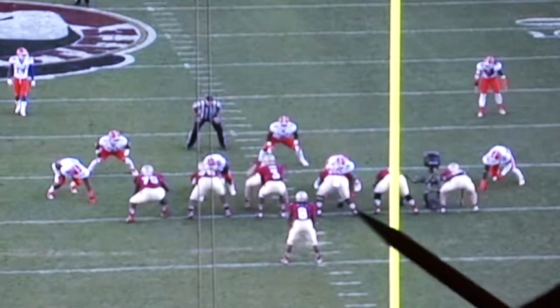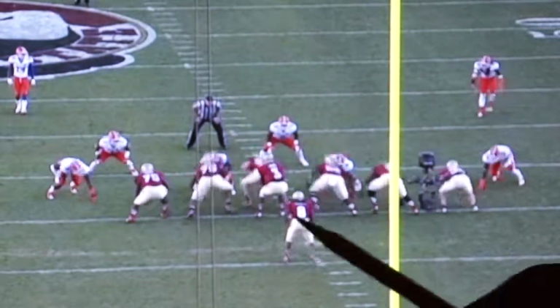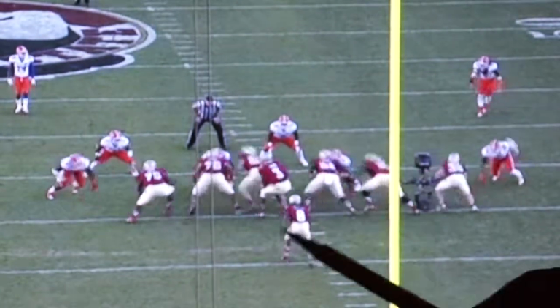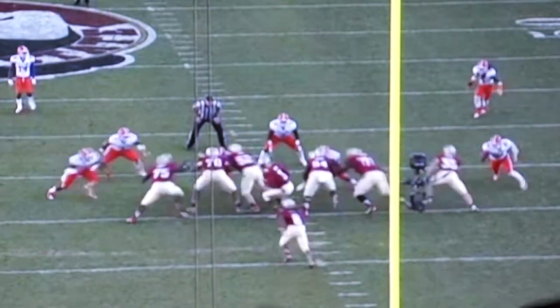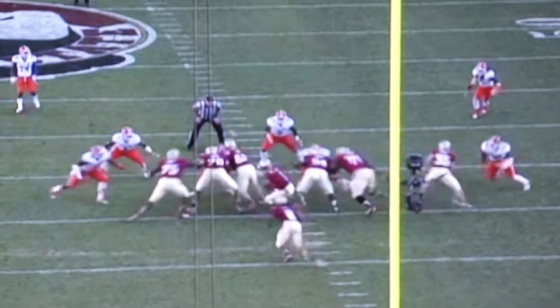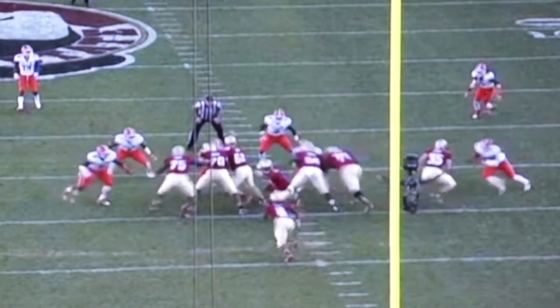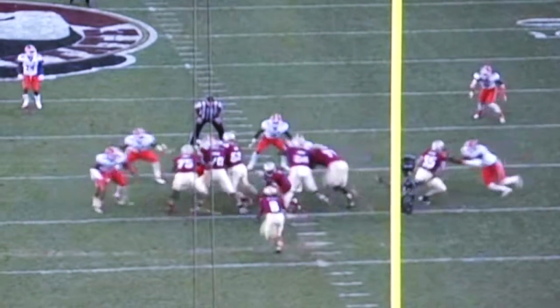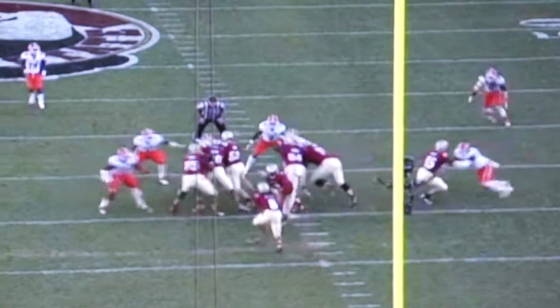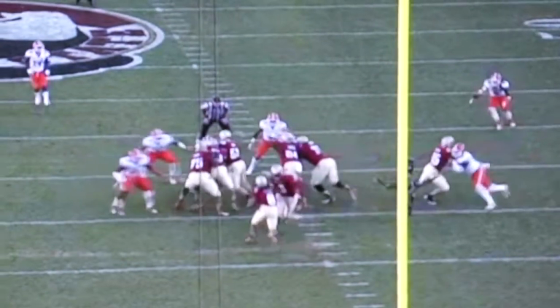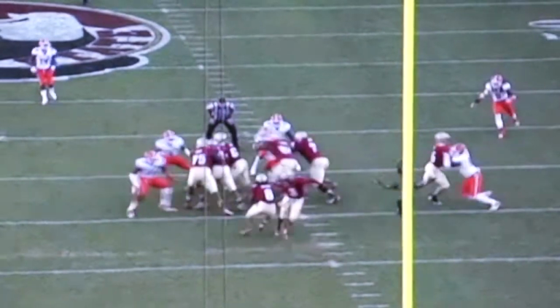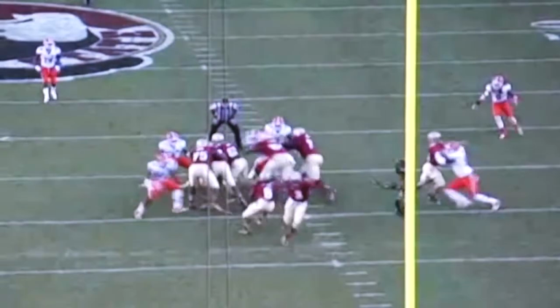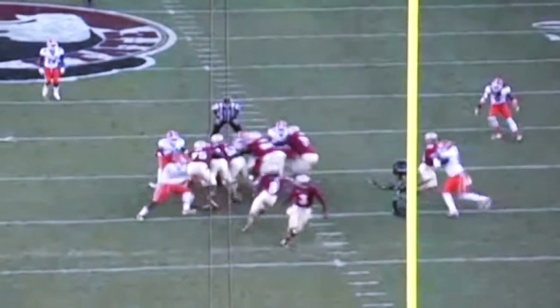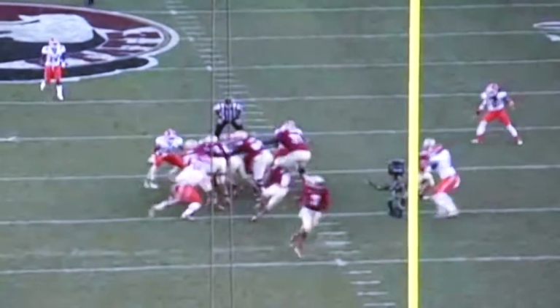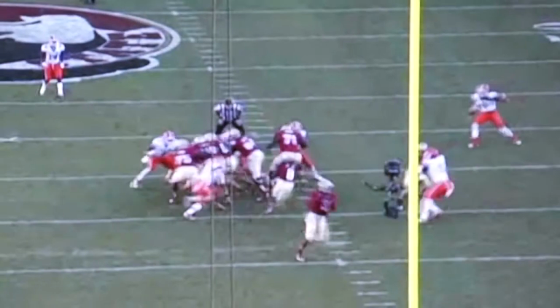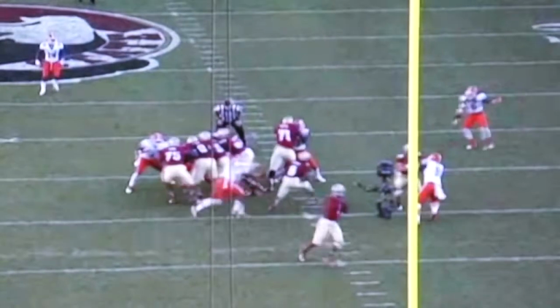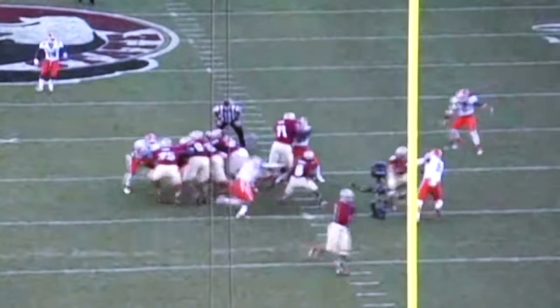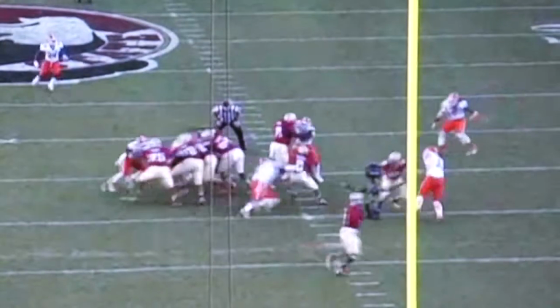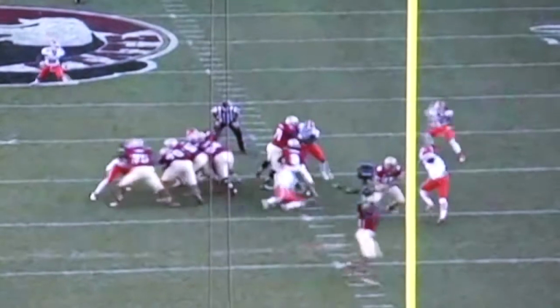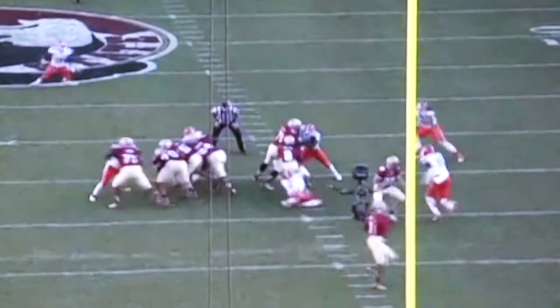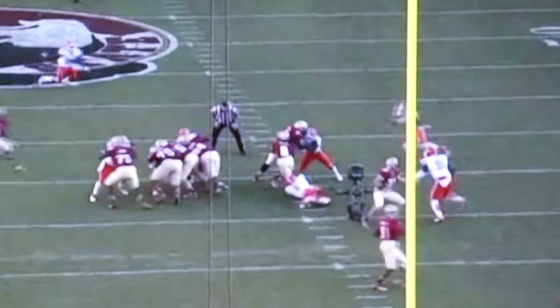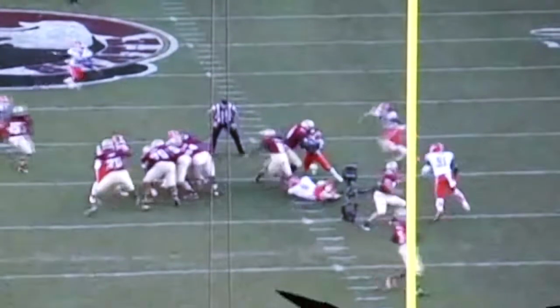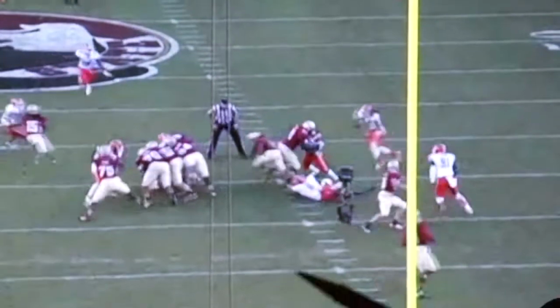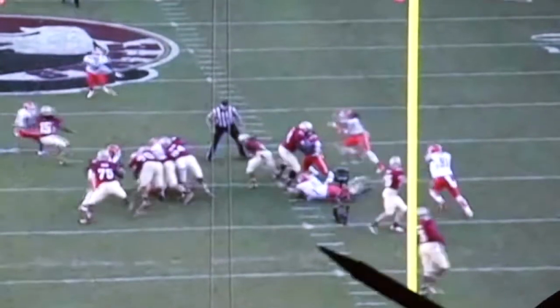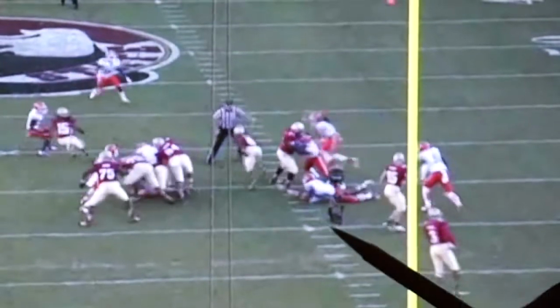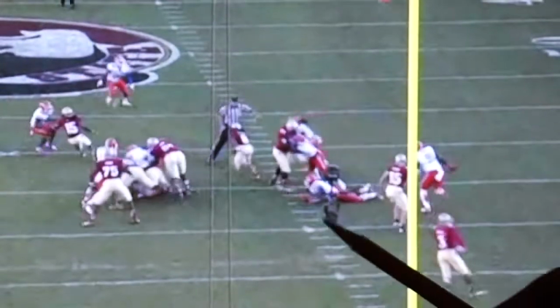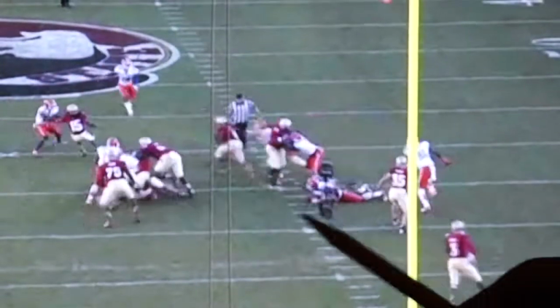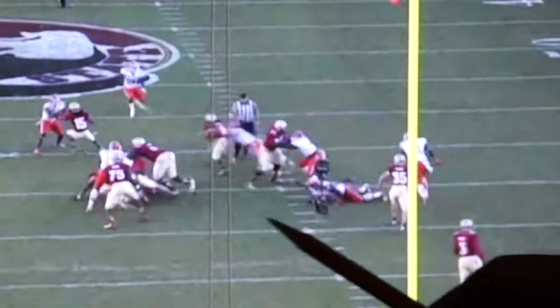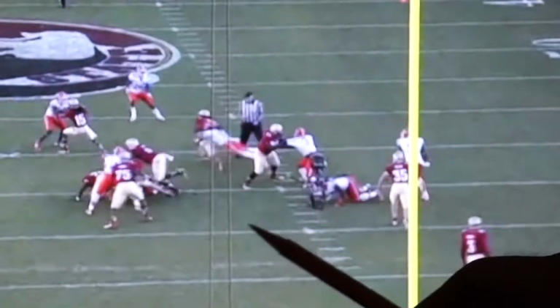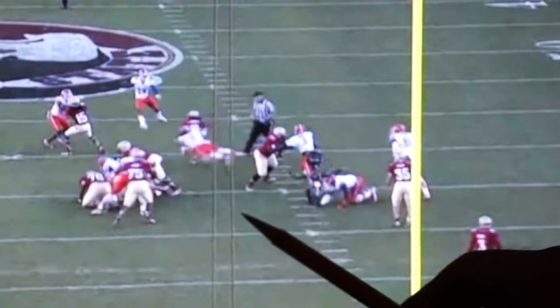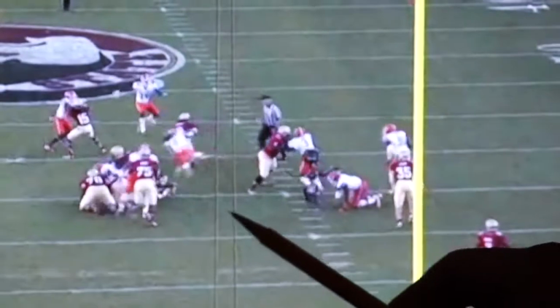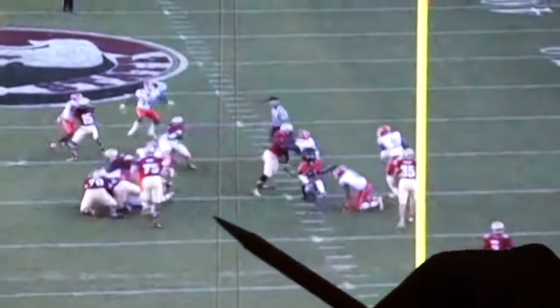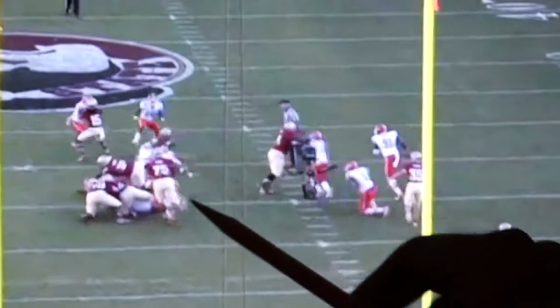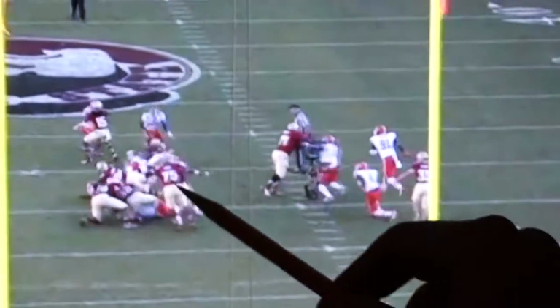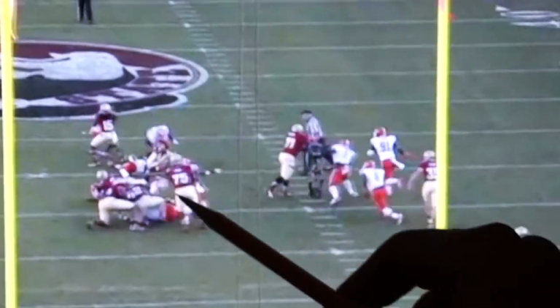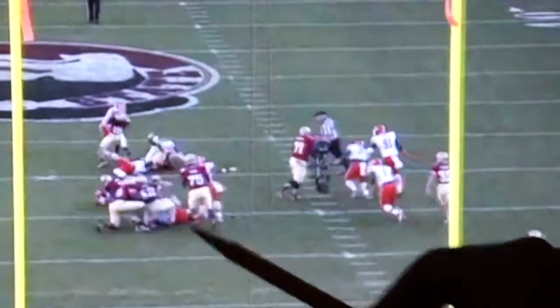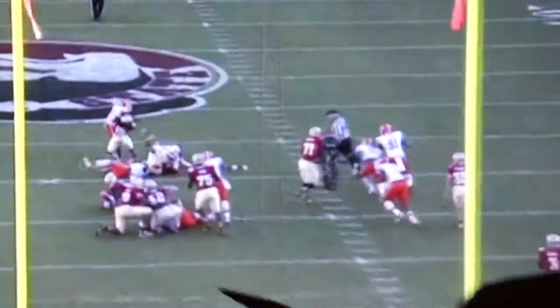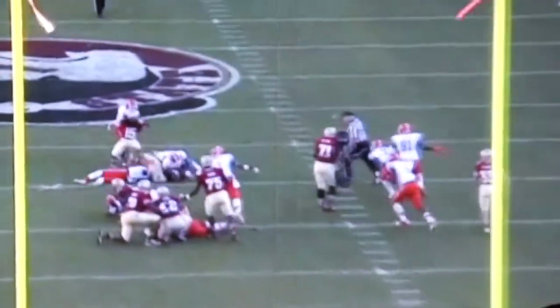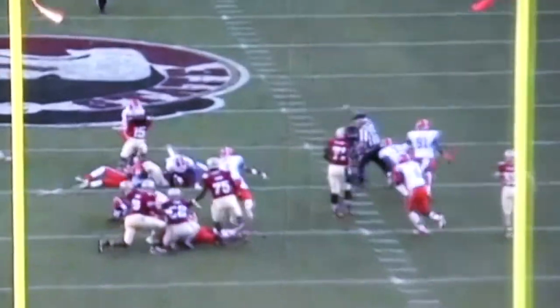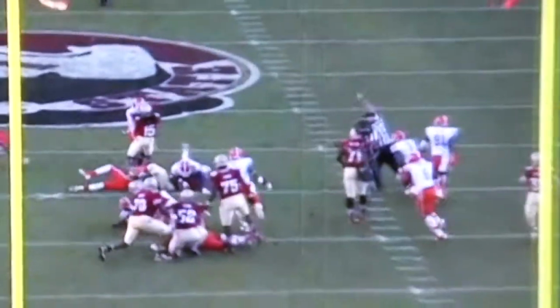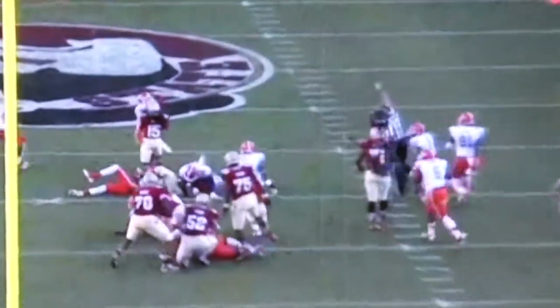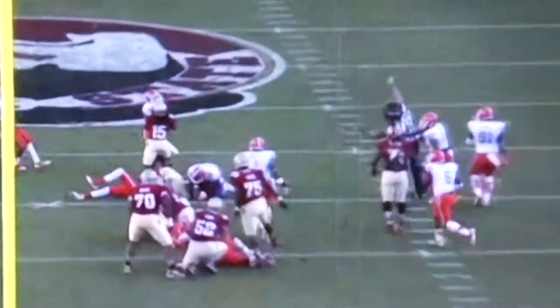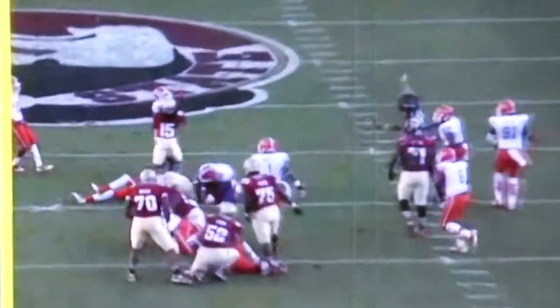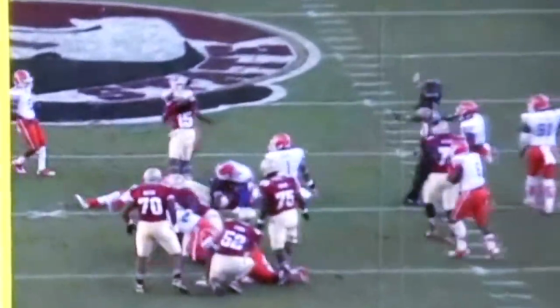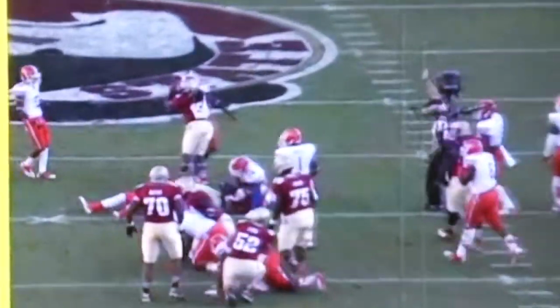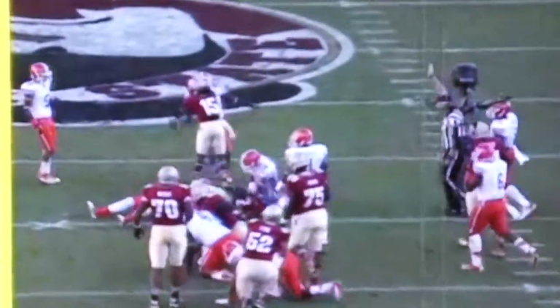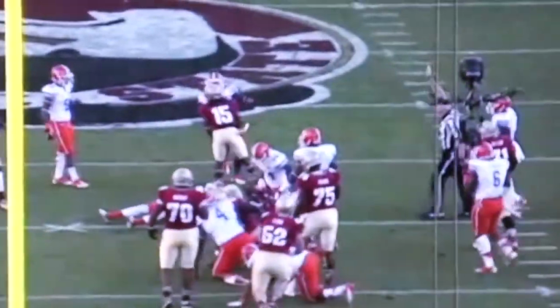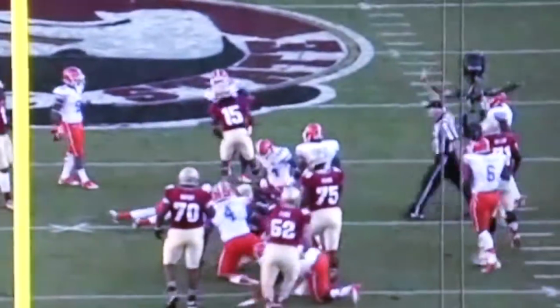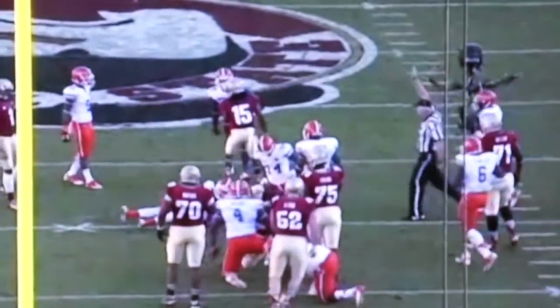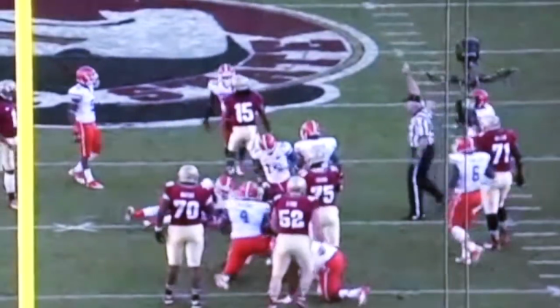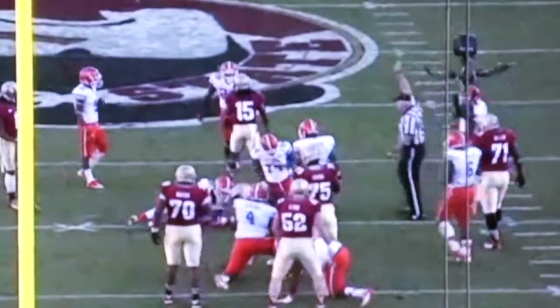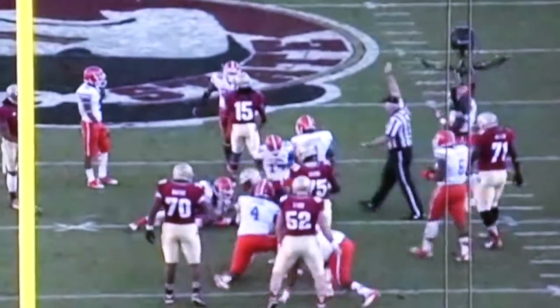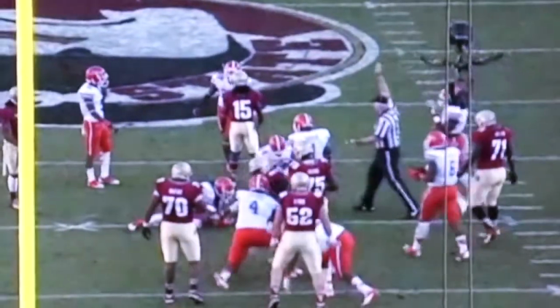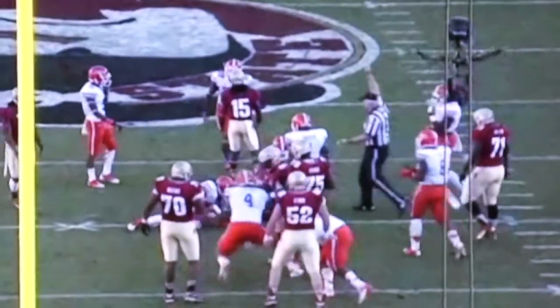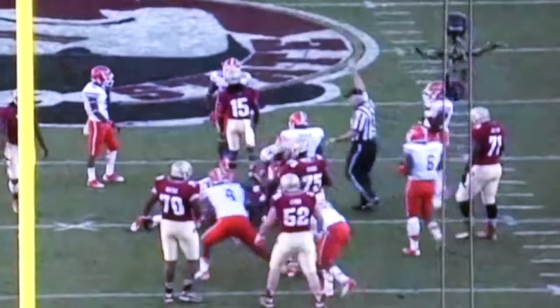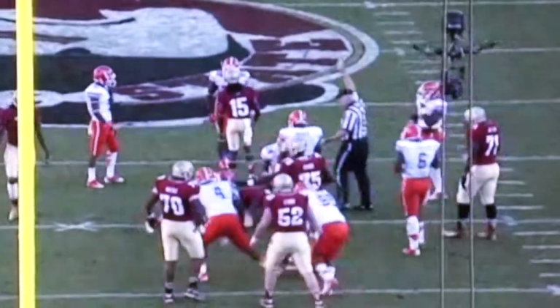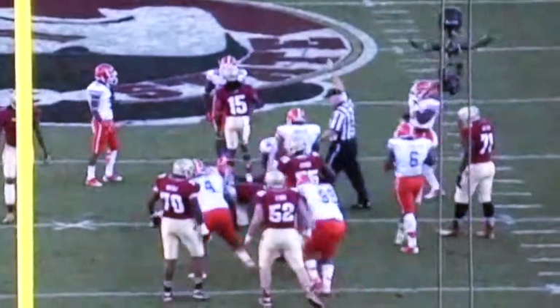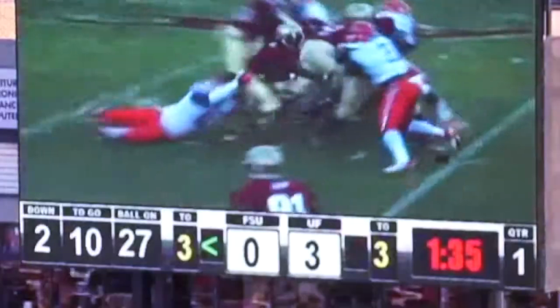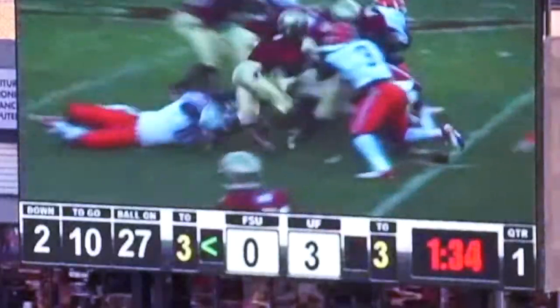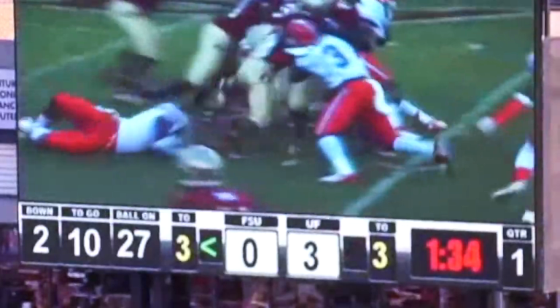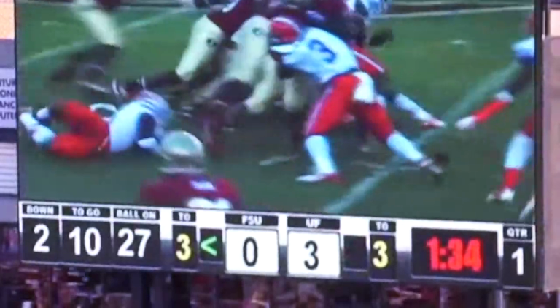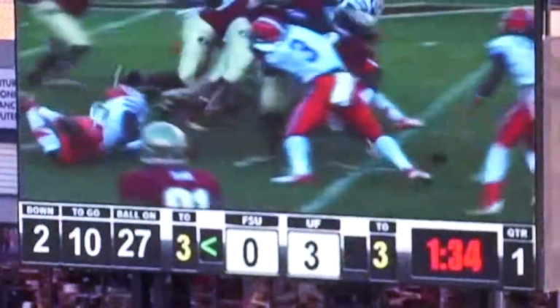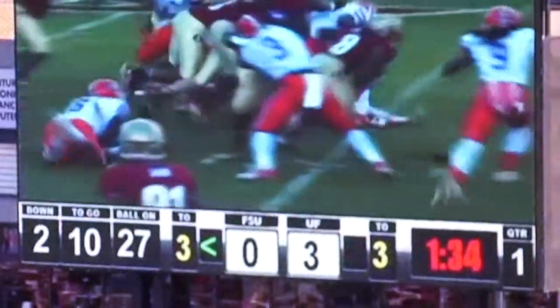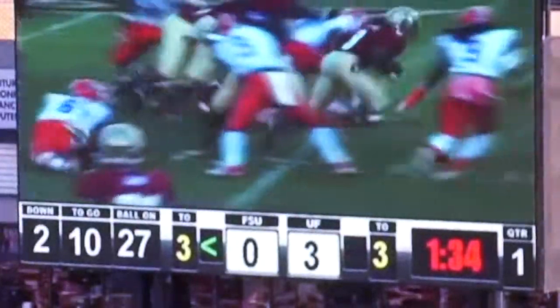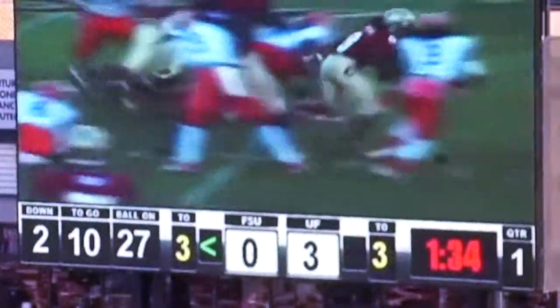This first one is a running play to the left. The combination block with the left guard — they get movement at the point of attack.